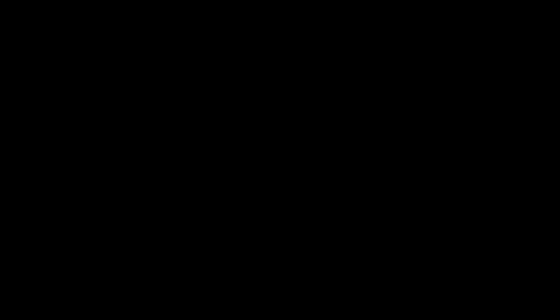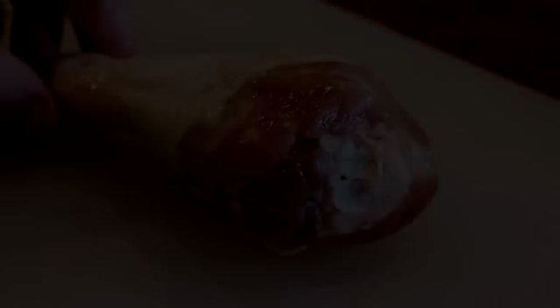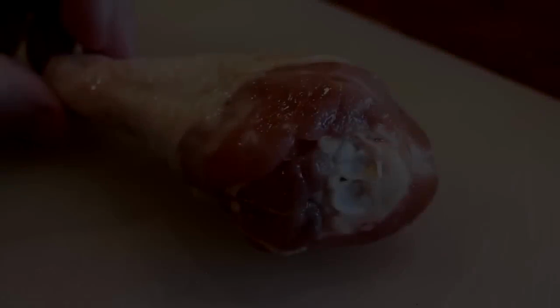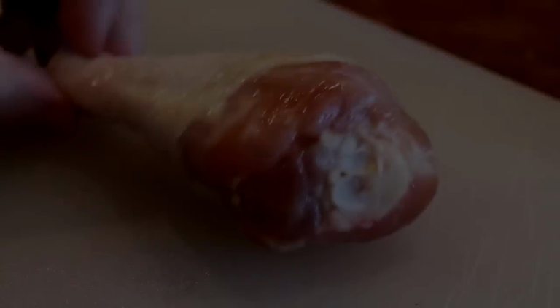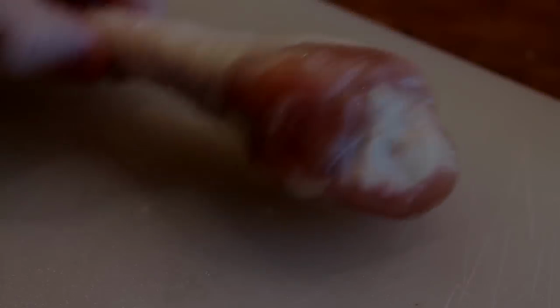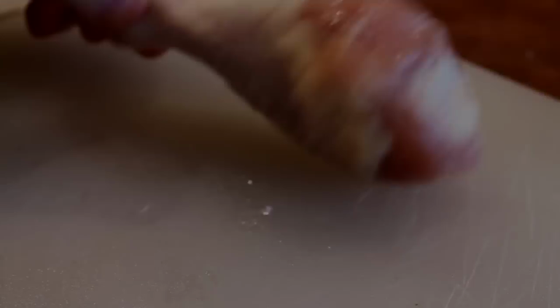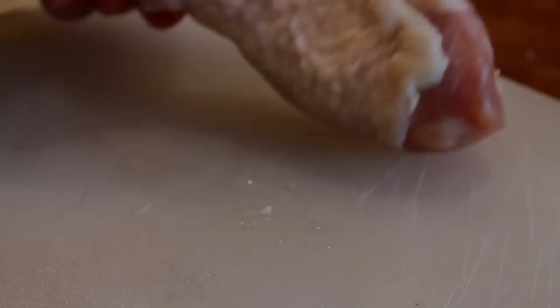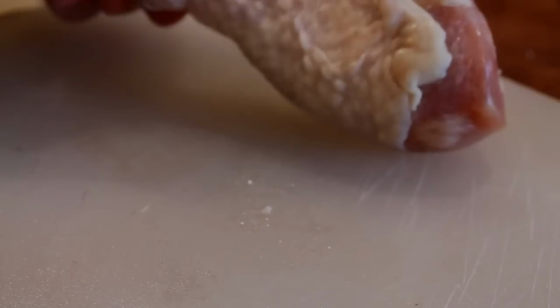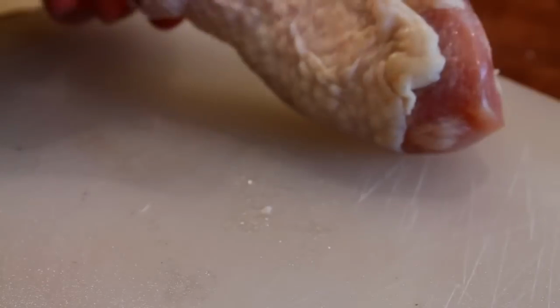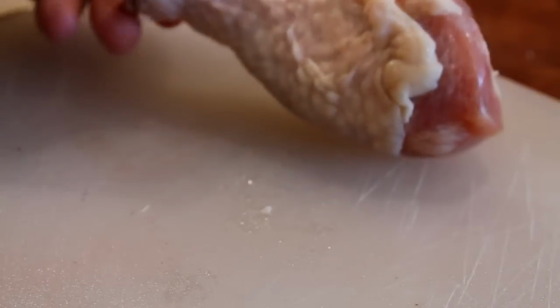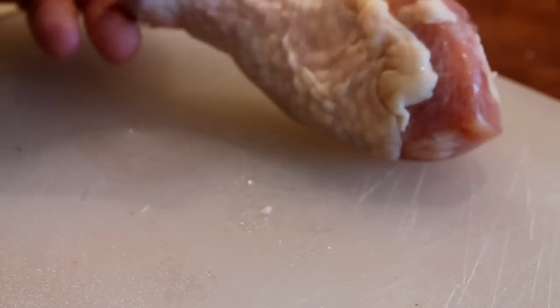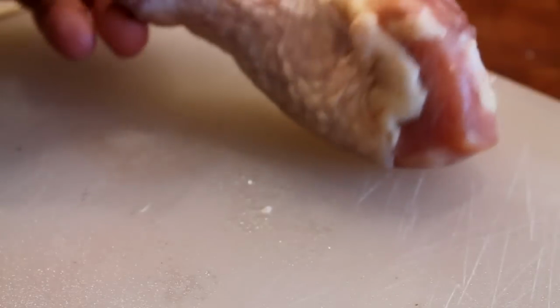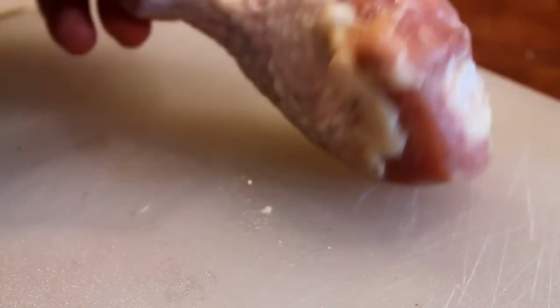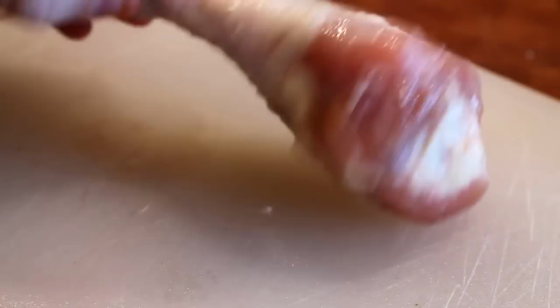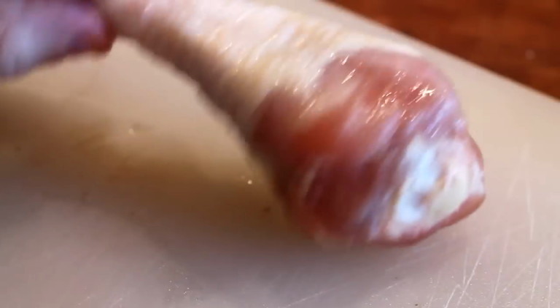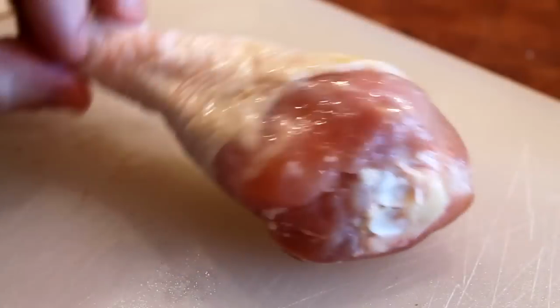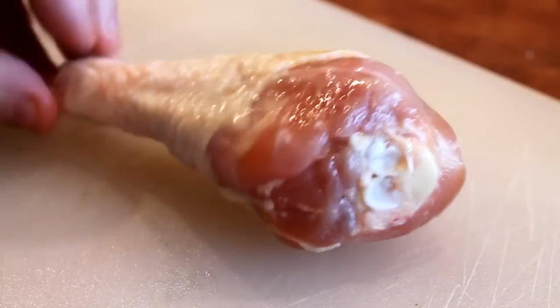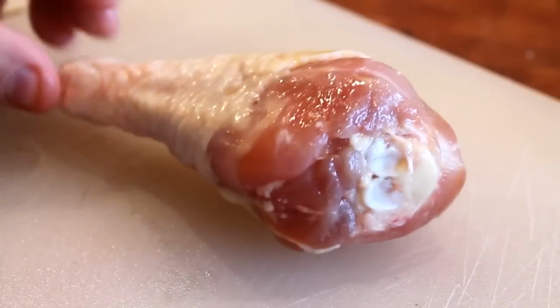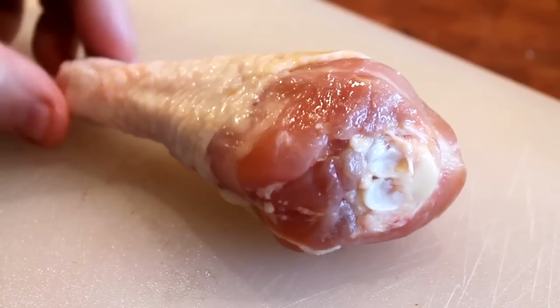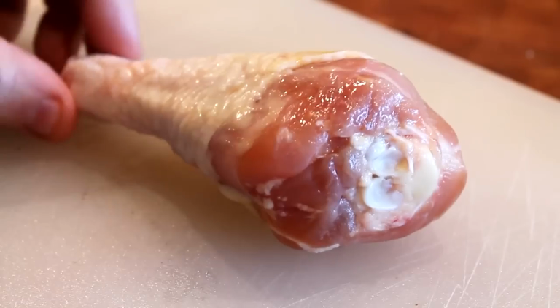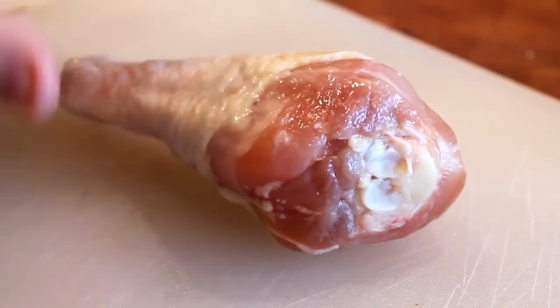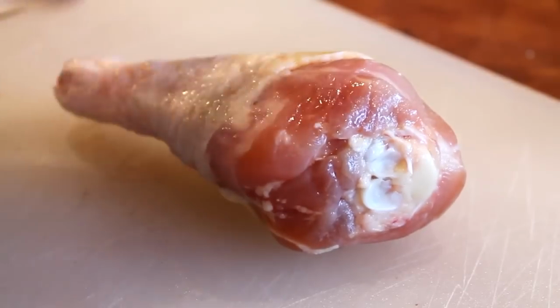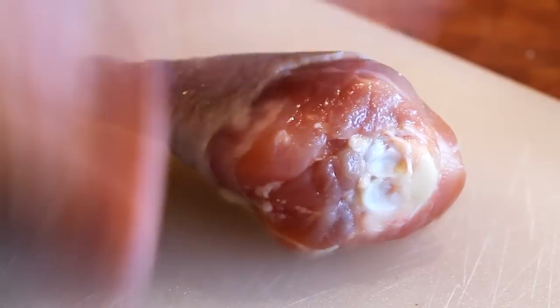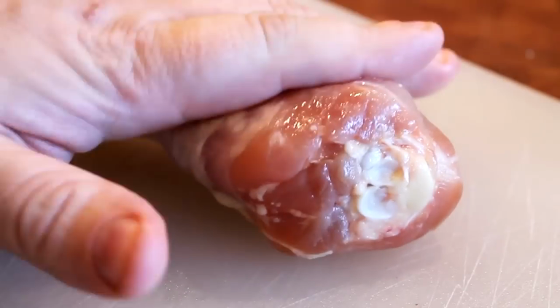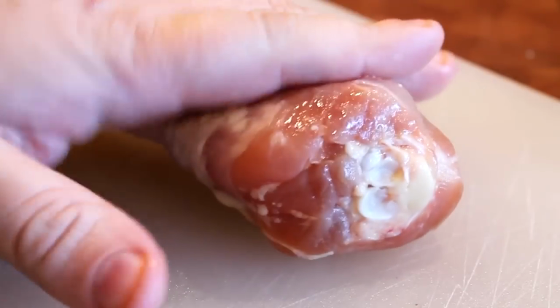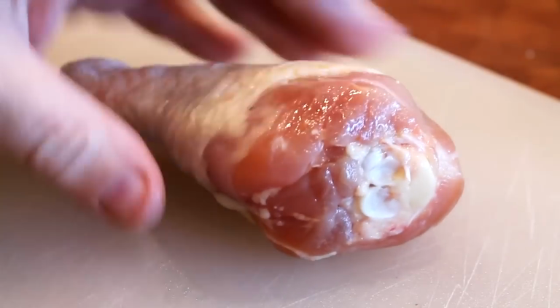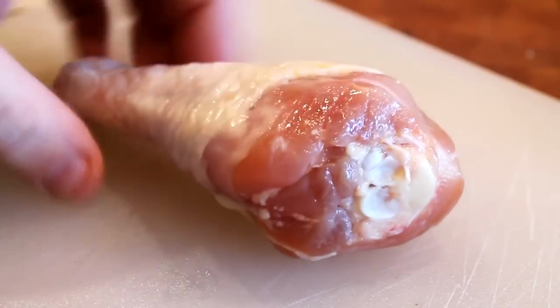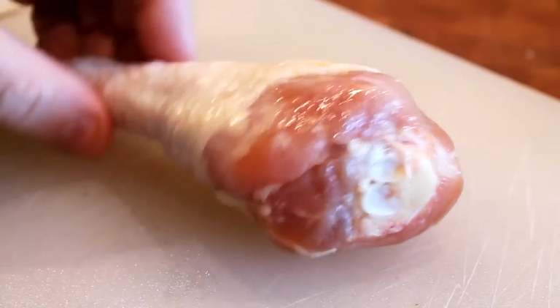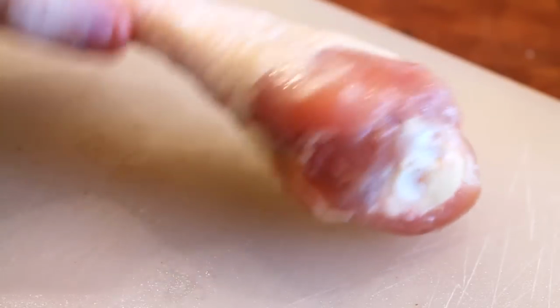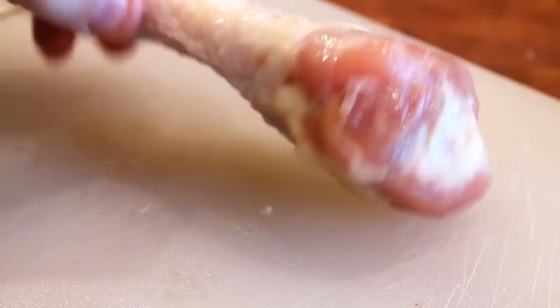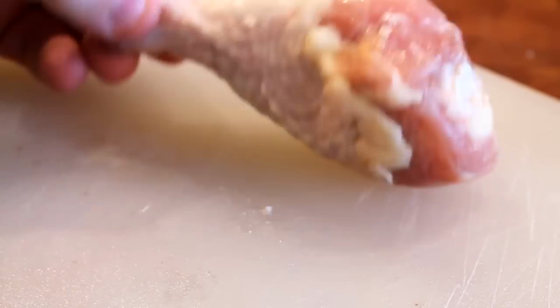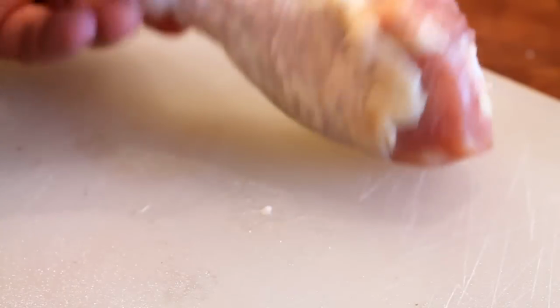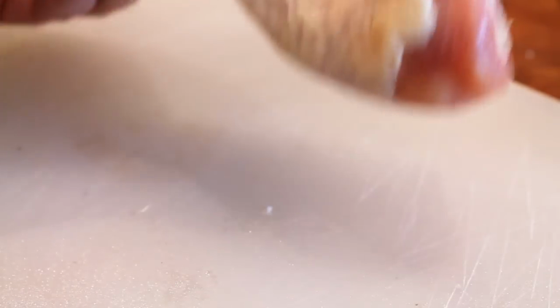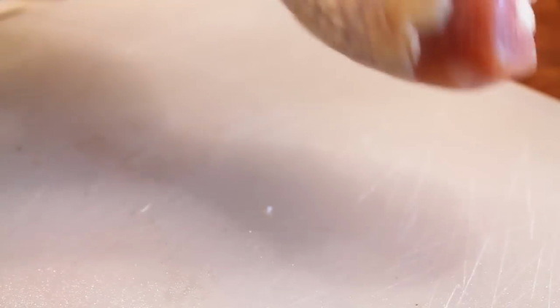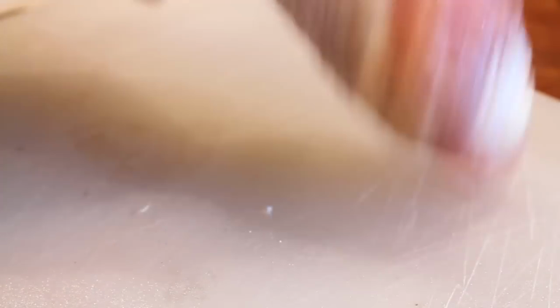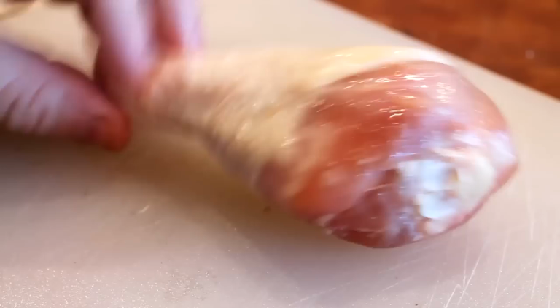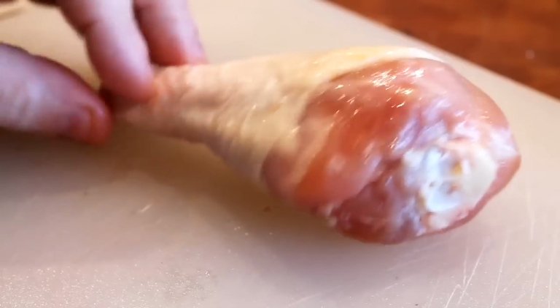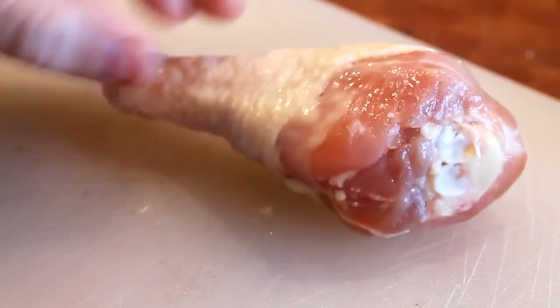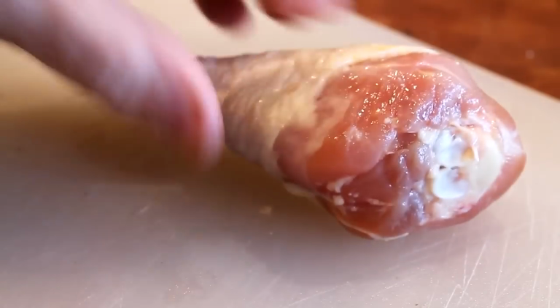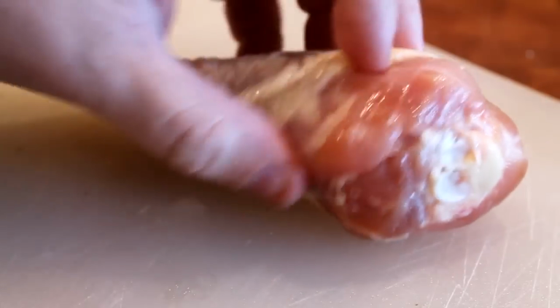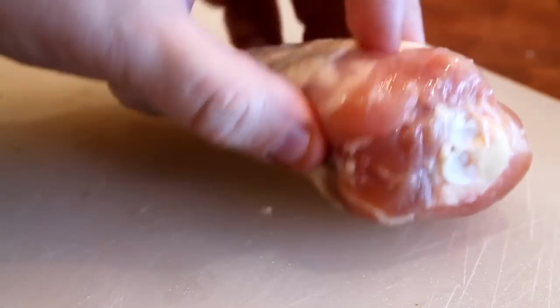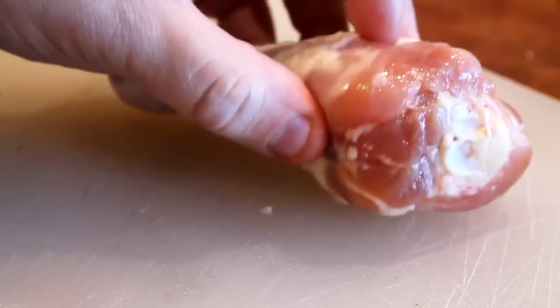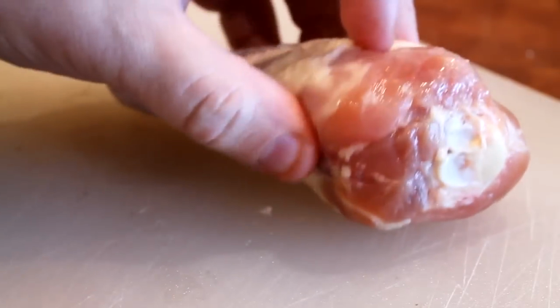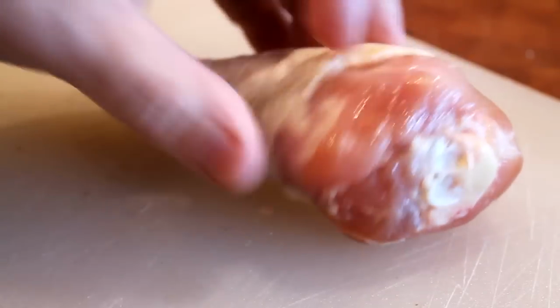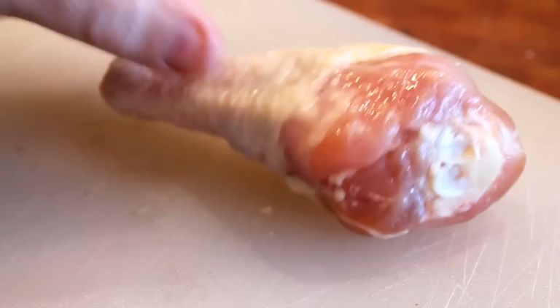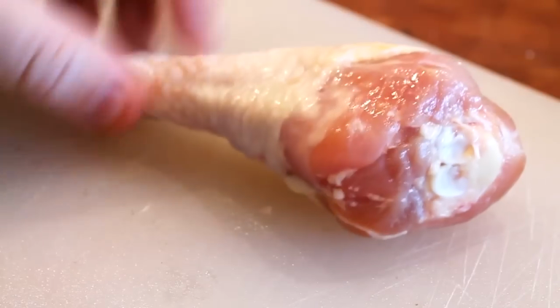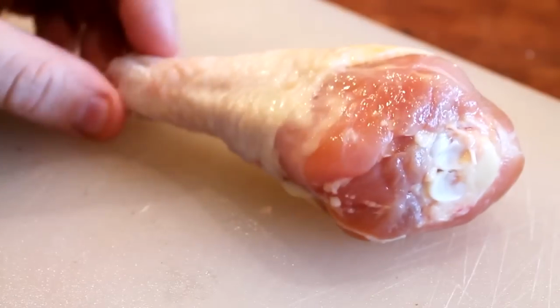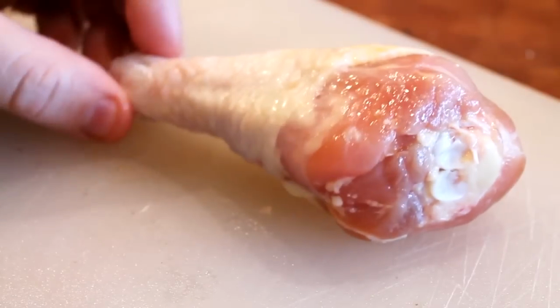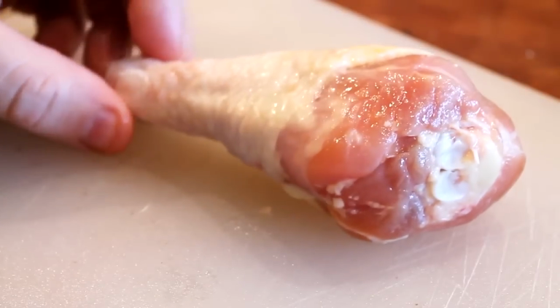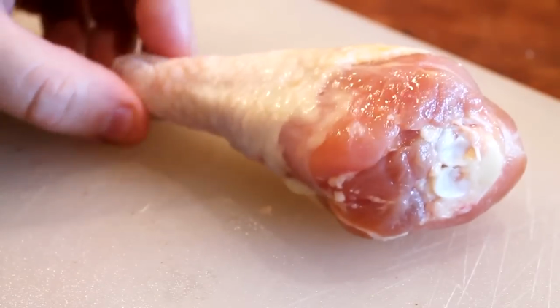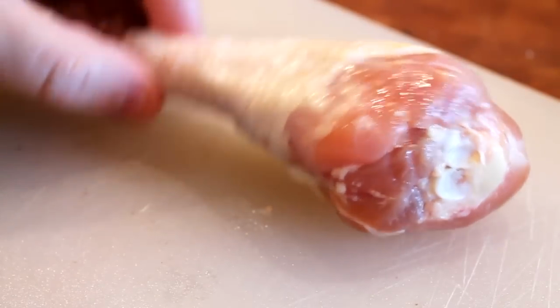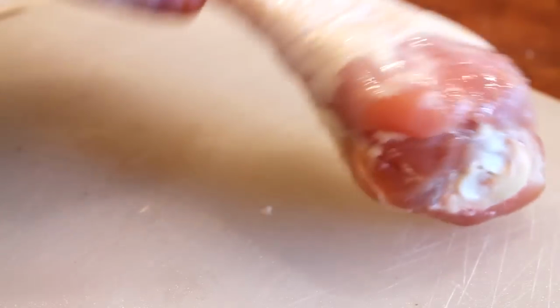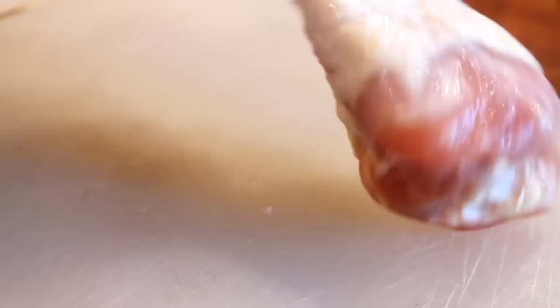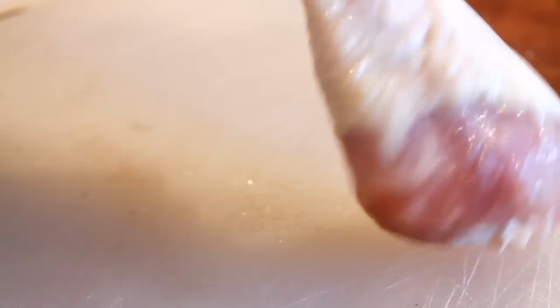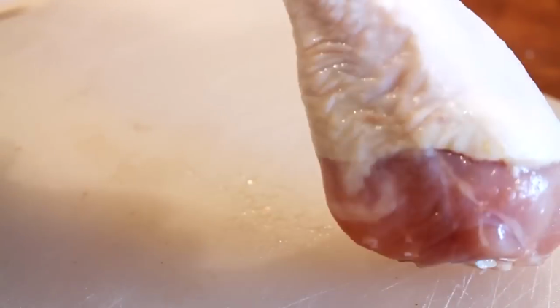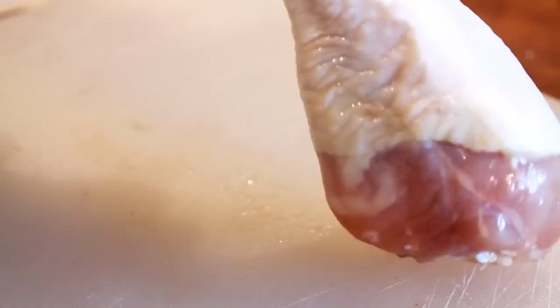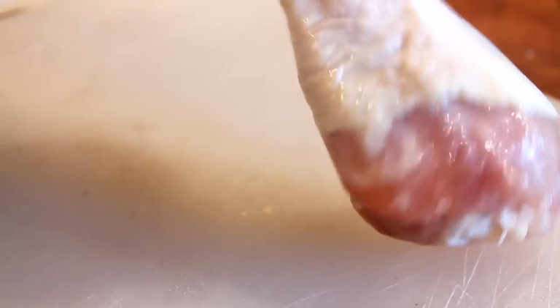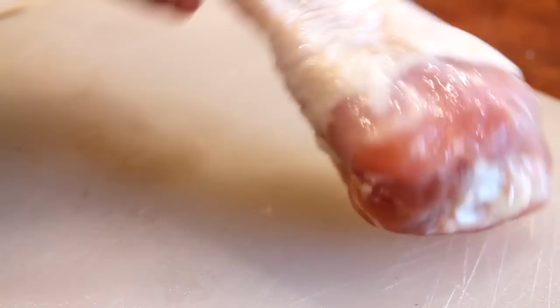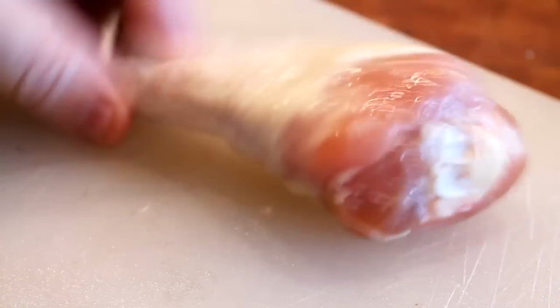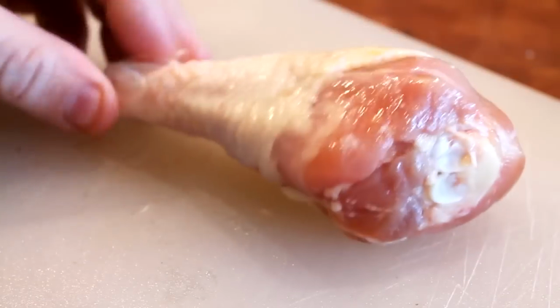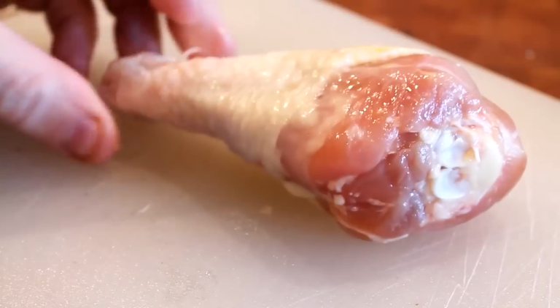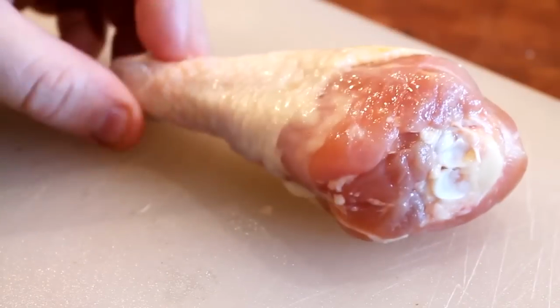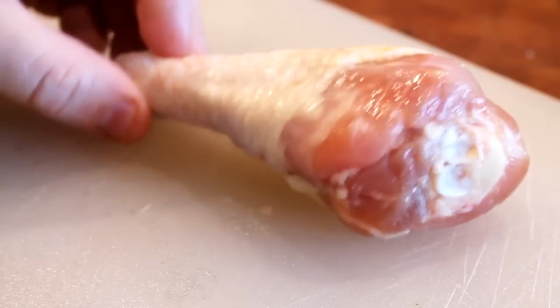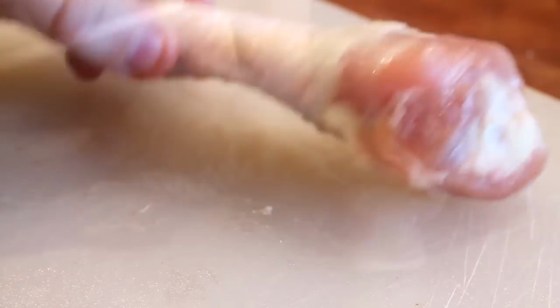I'm going to be using some drumsticks for this dish, packed with flavour. Yes, they take a little time to cook, but they're absolutely worth it — fantastic.